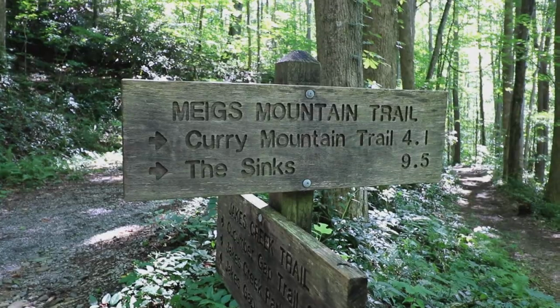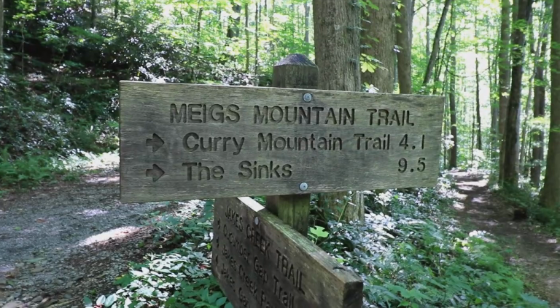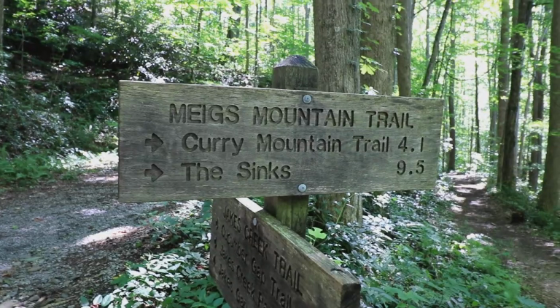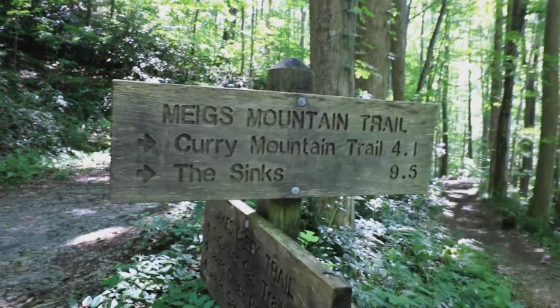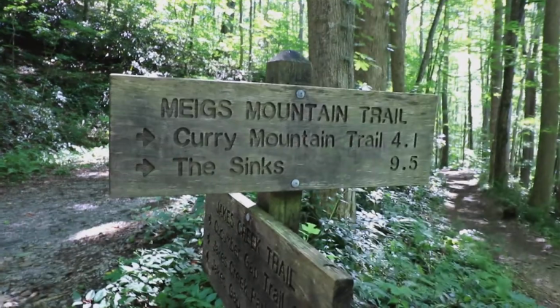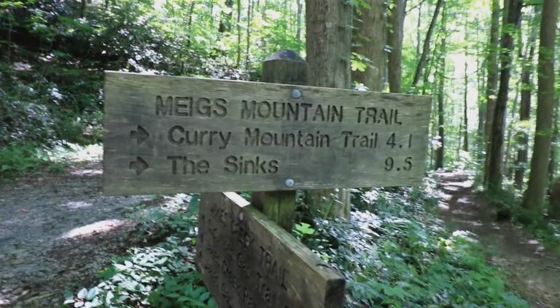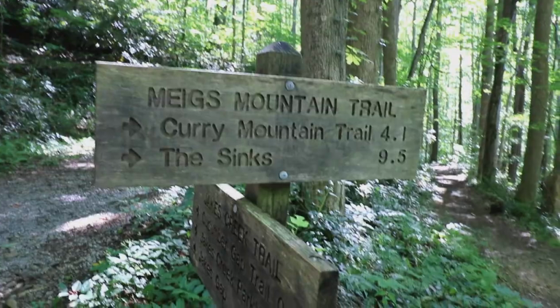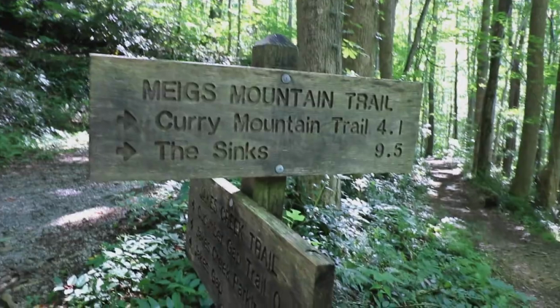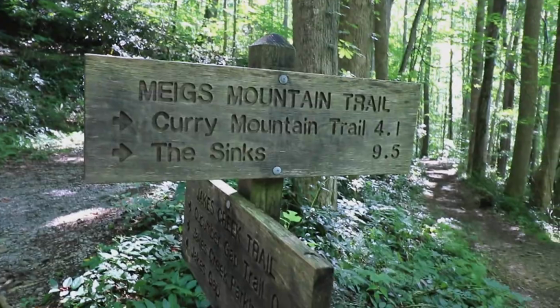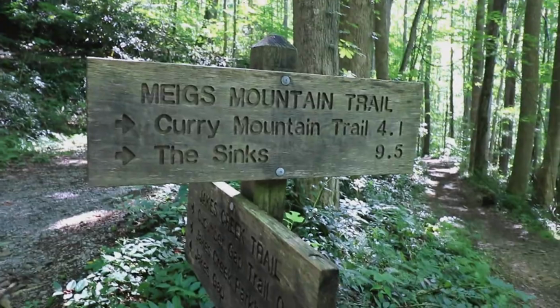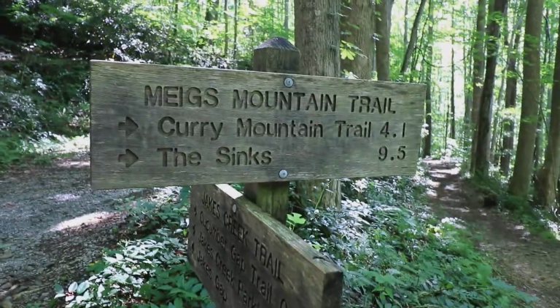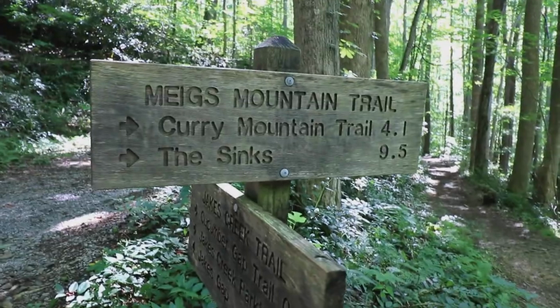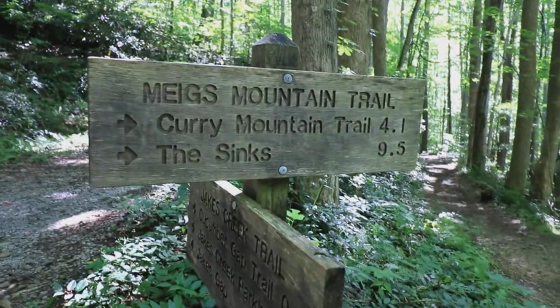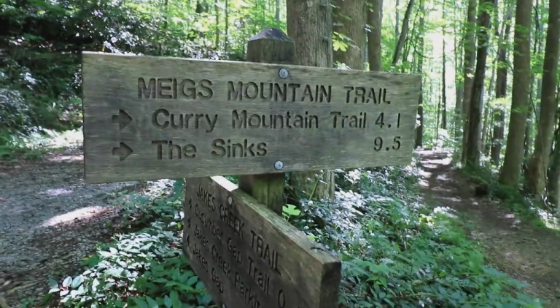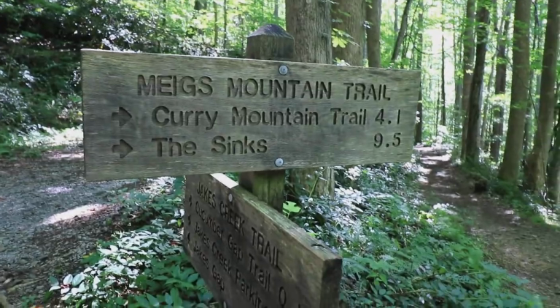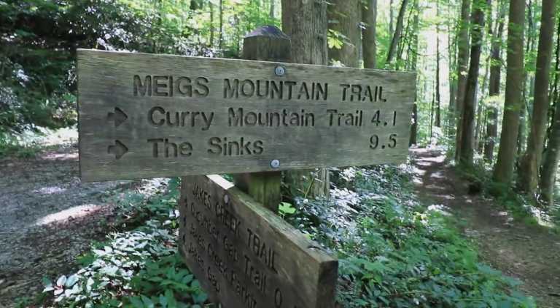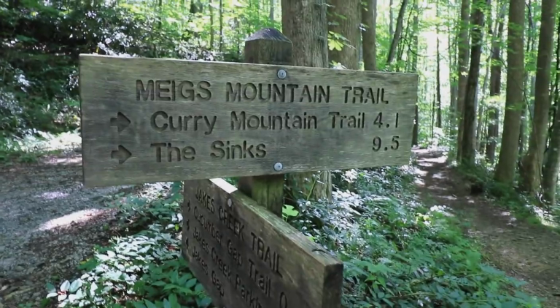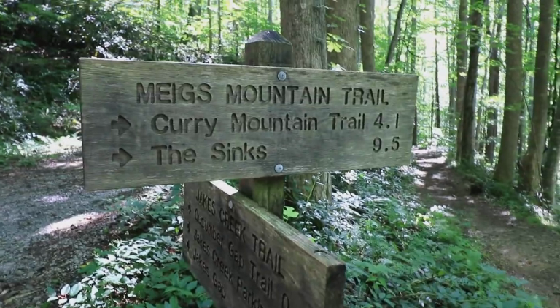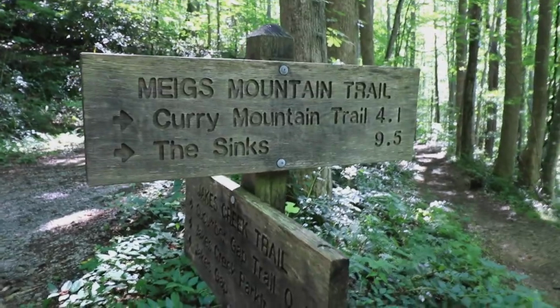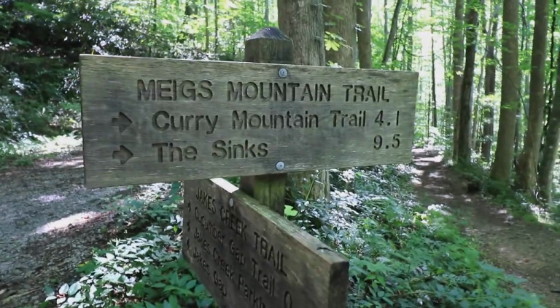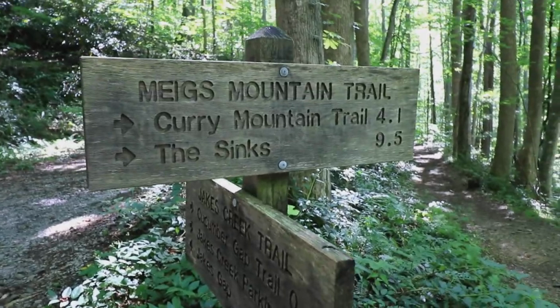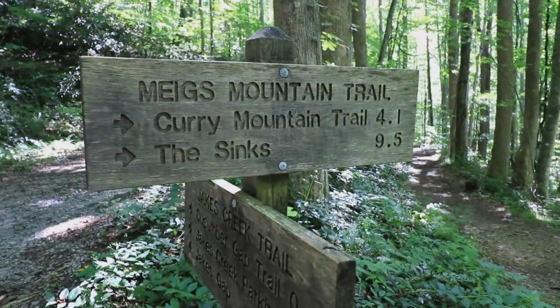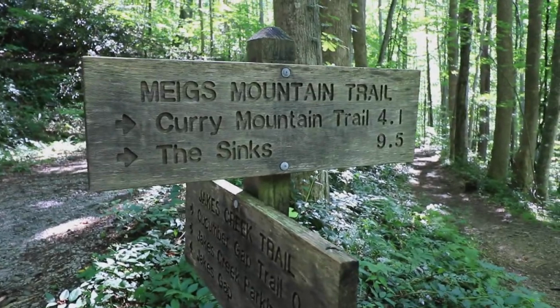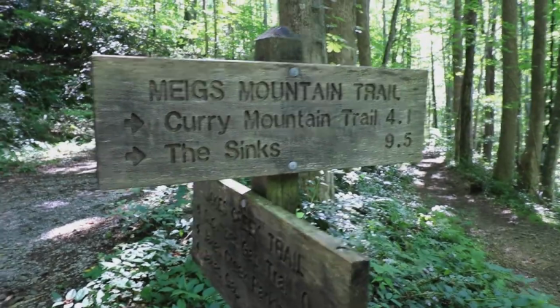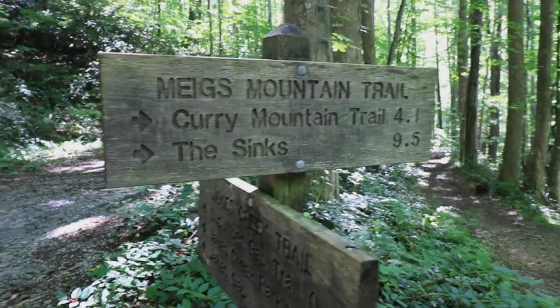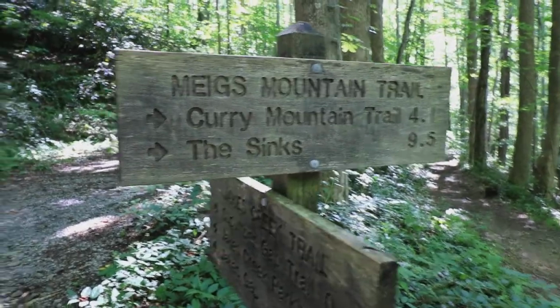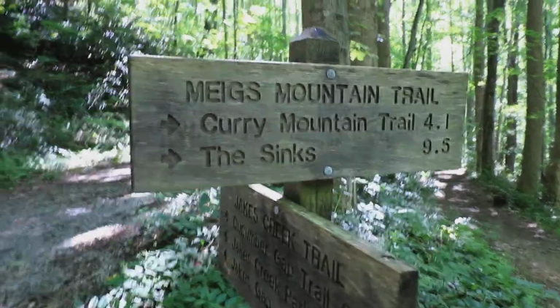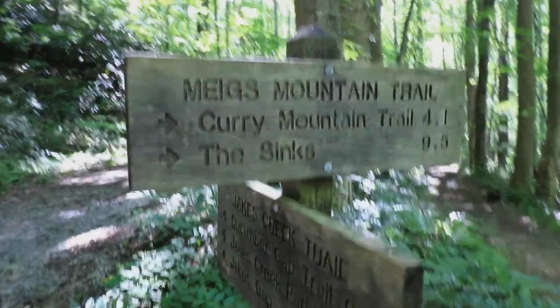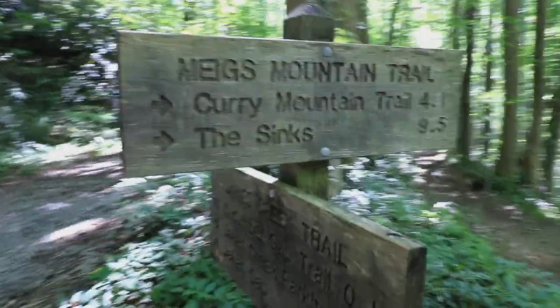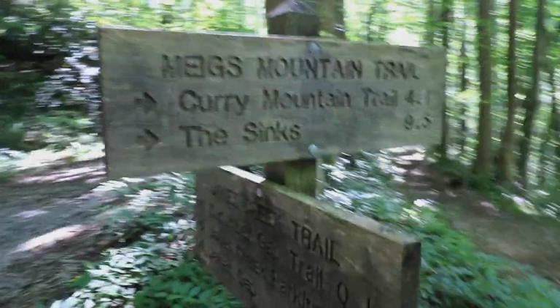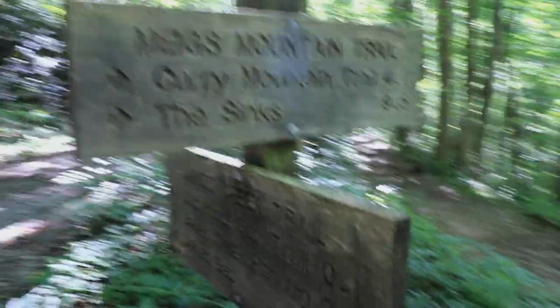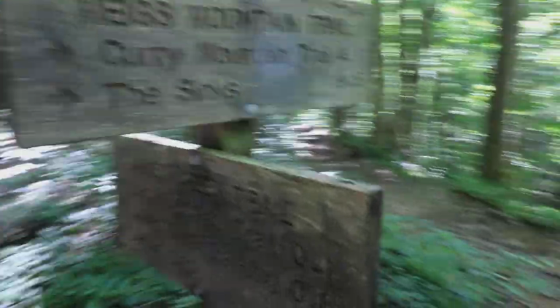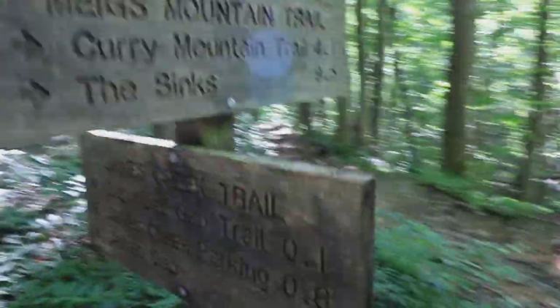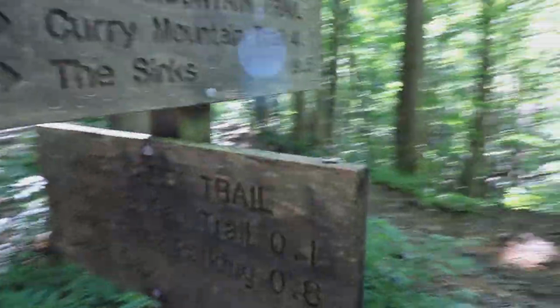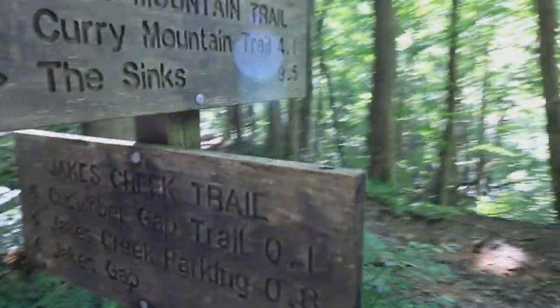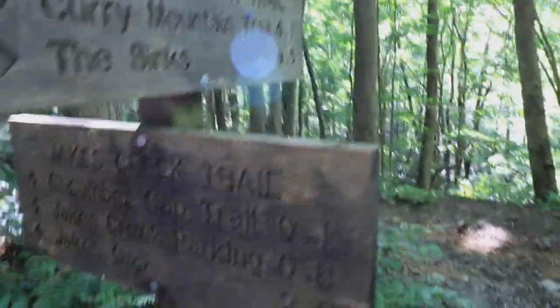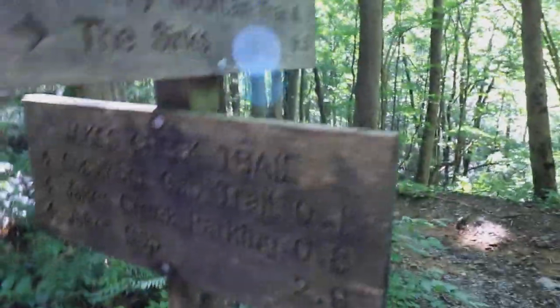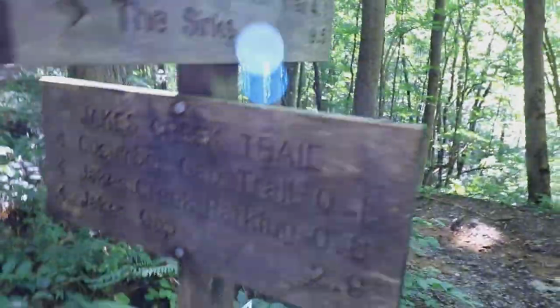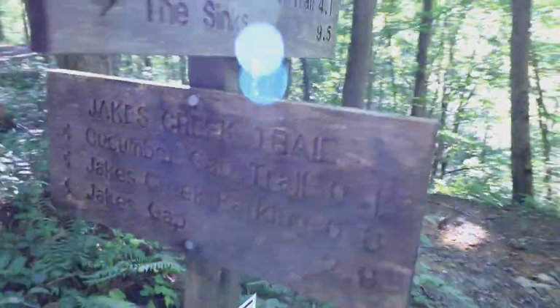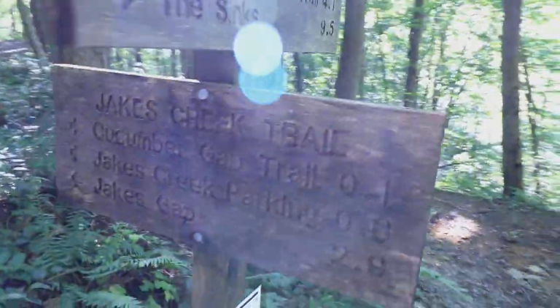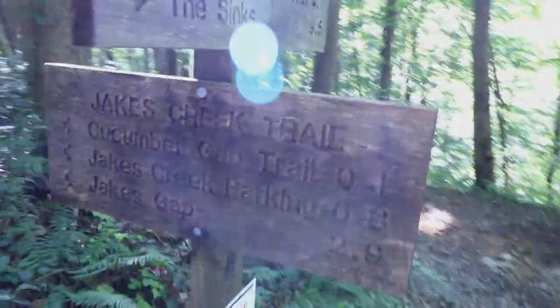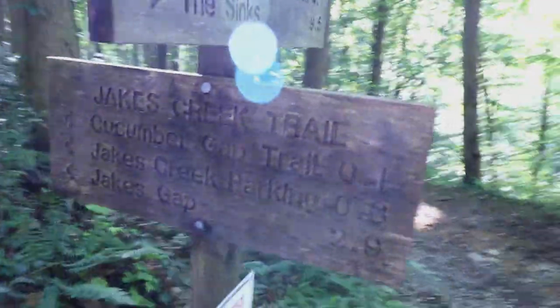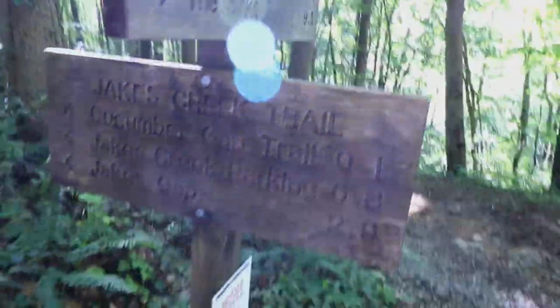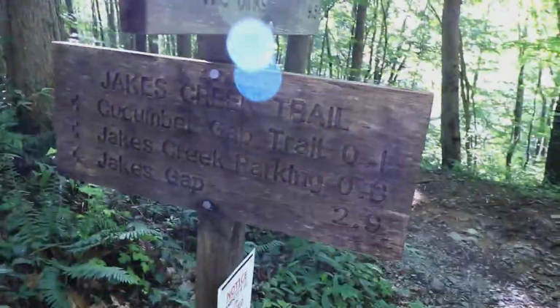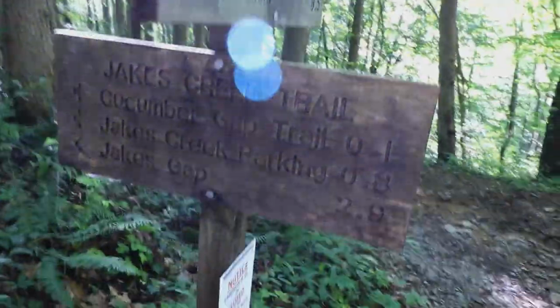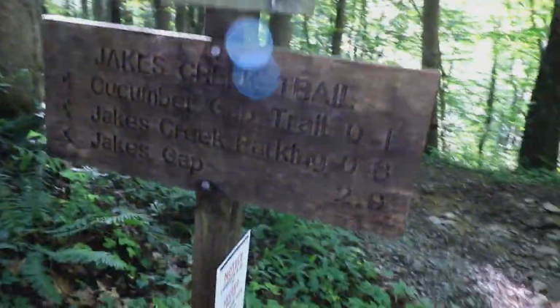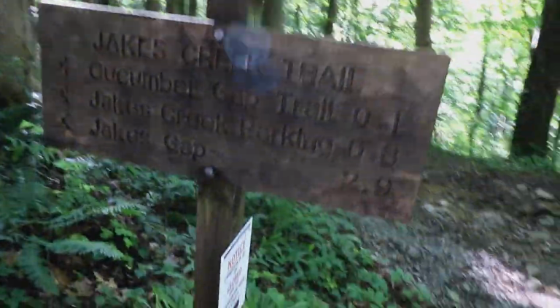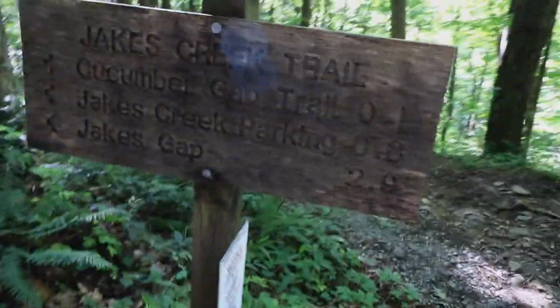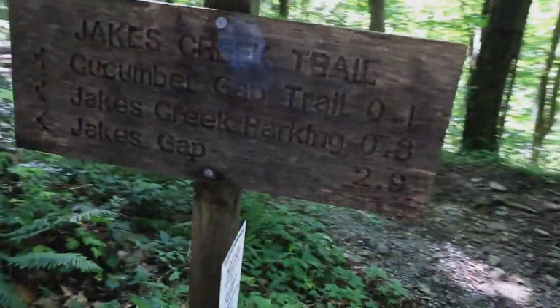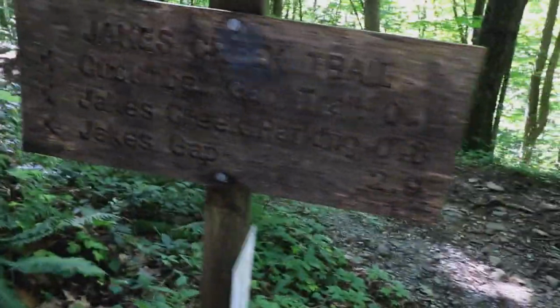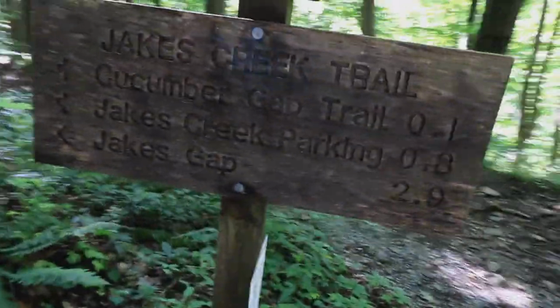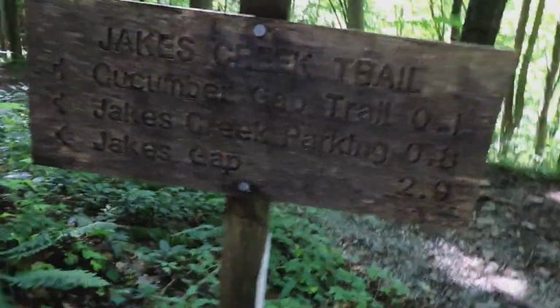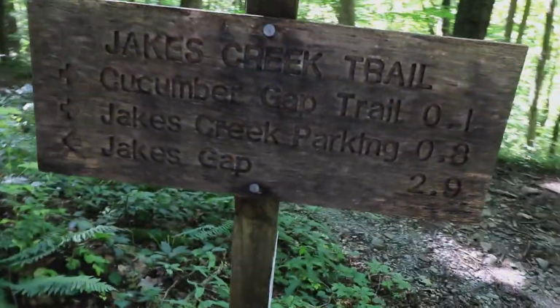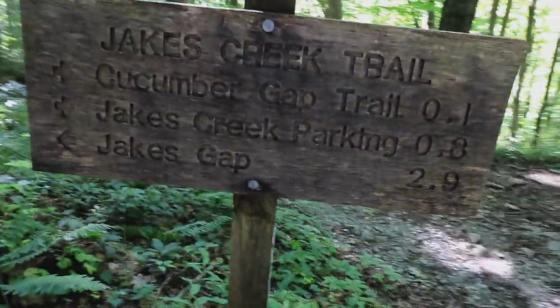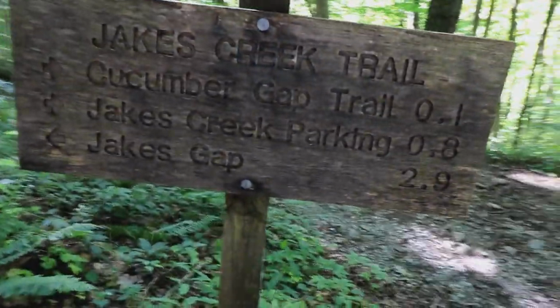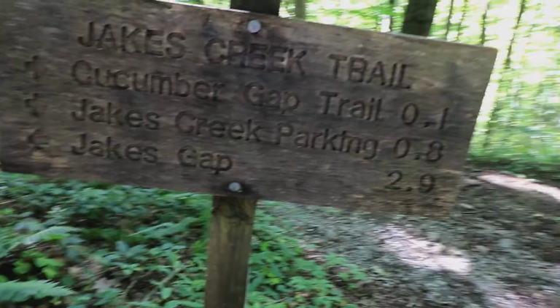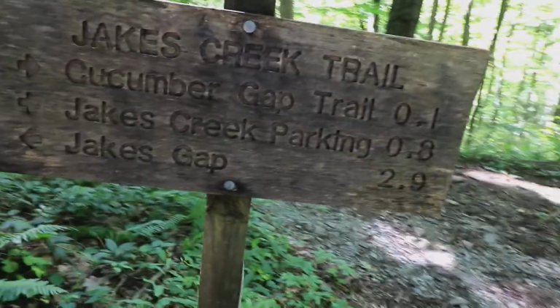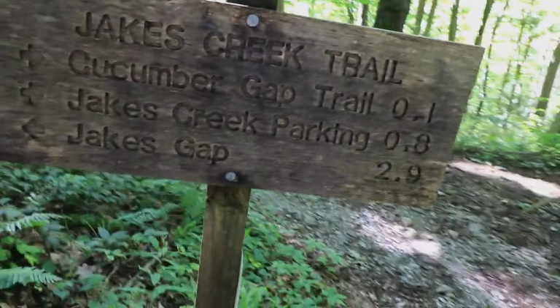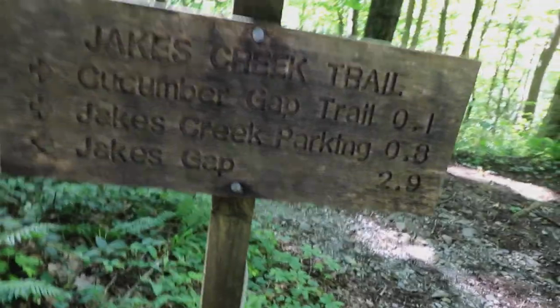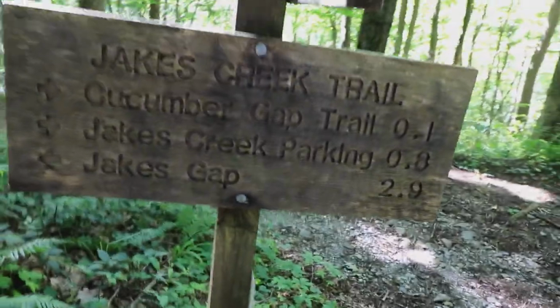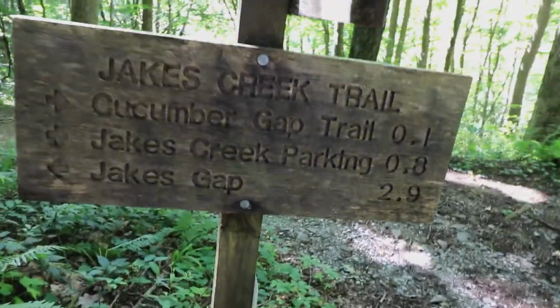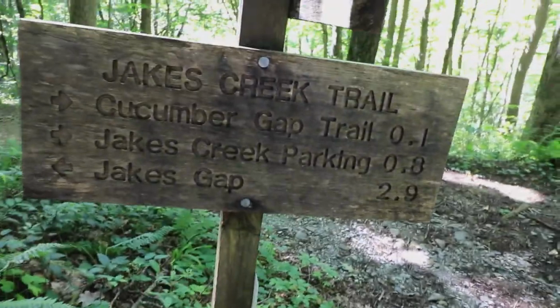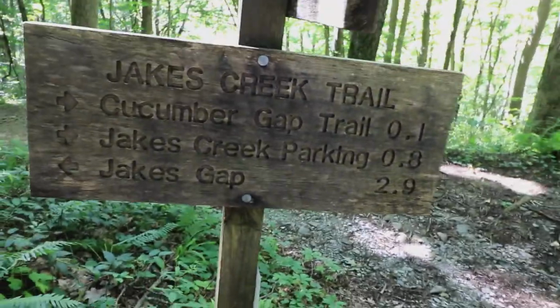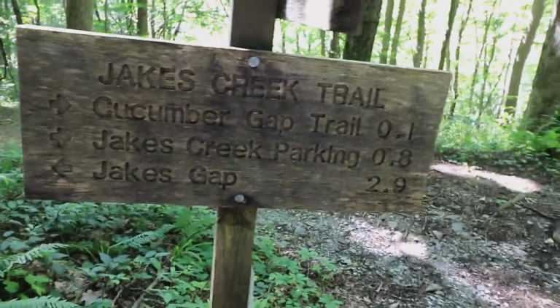We made it to Meigs Mountain Trail, so then we have to go back up 2.1 miles to campsite 27.